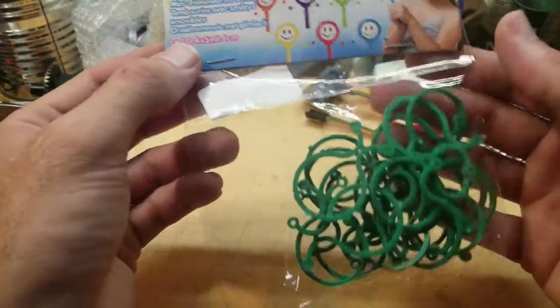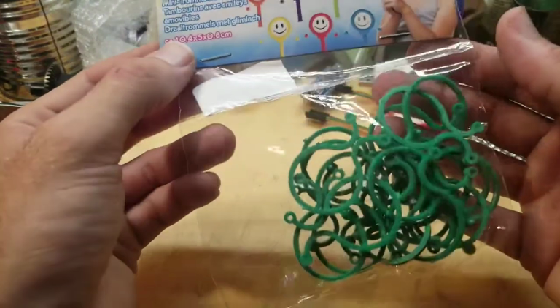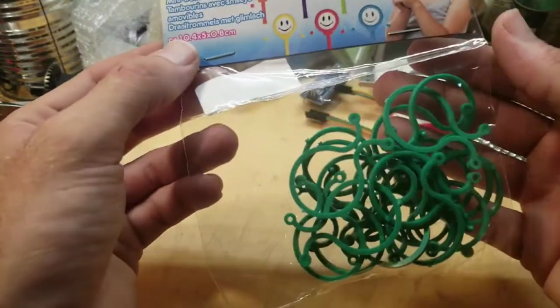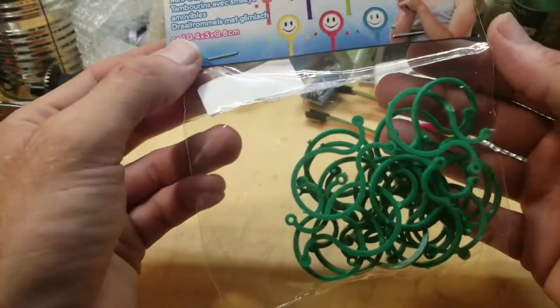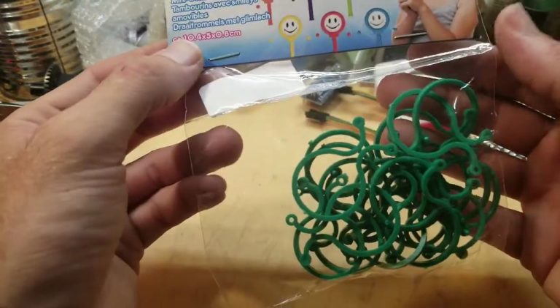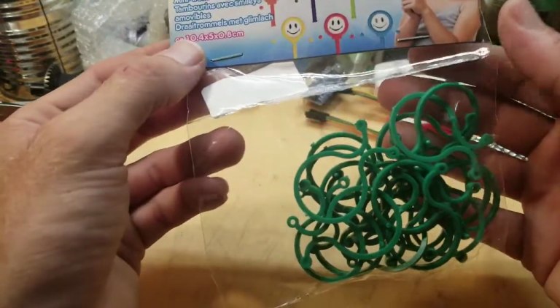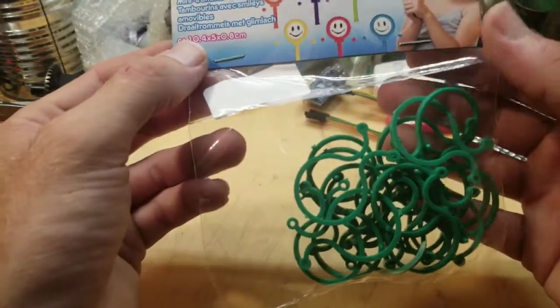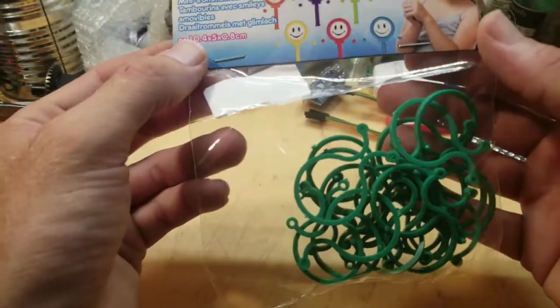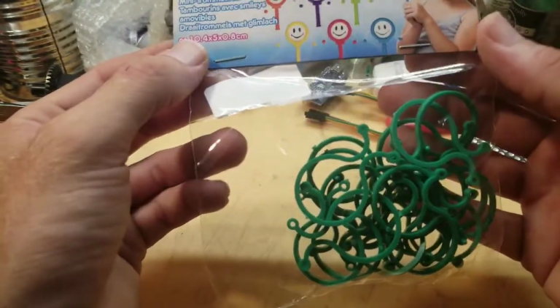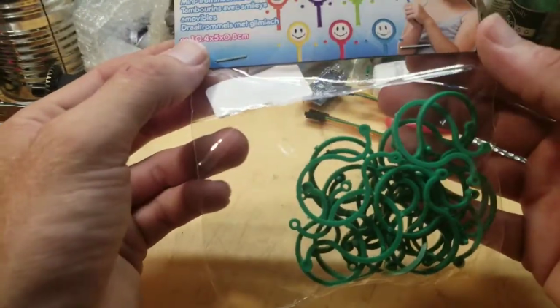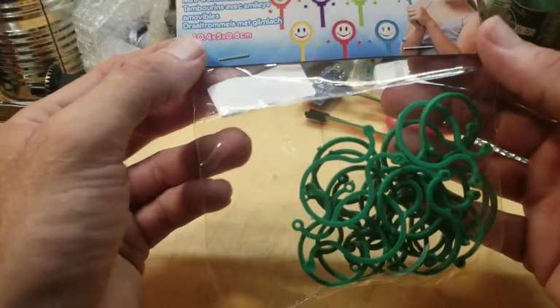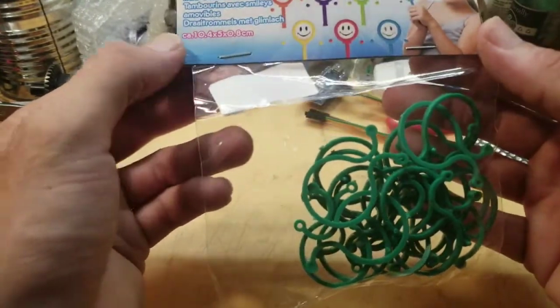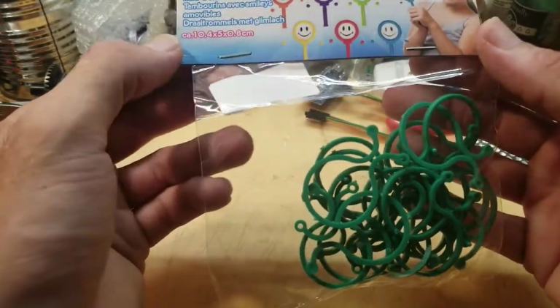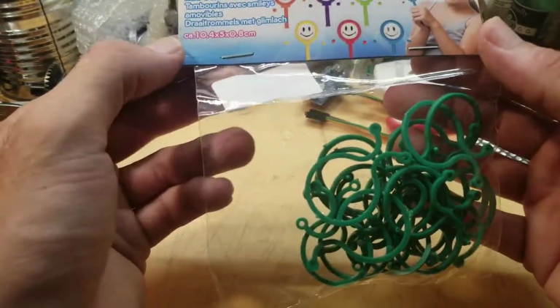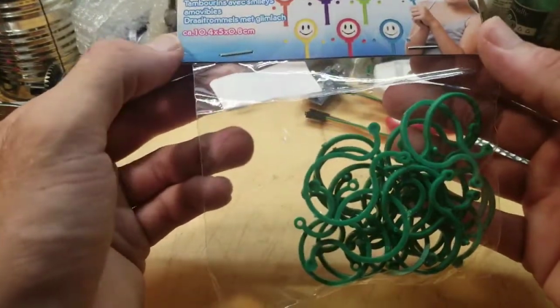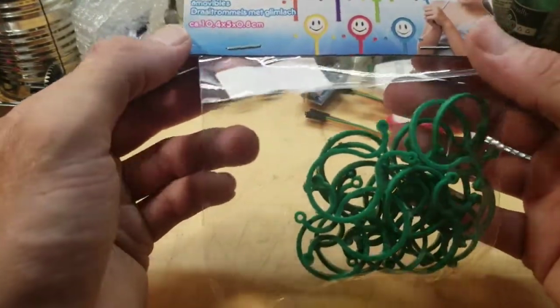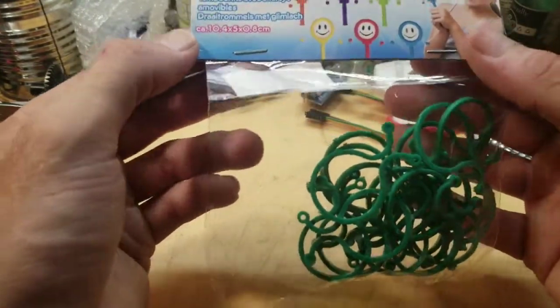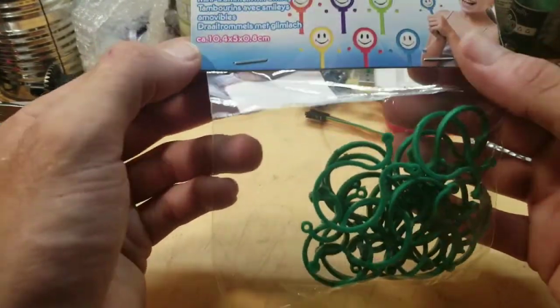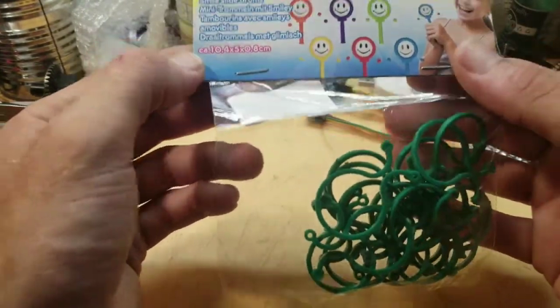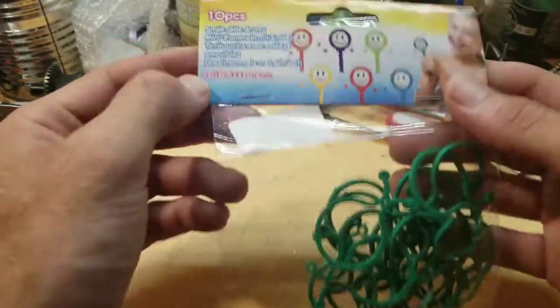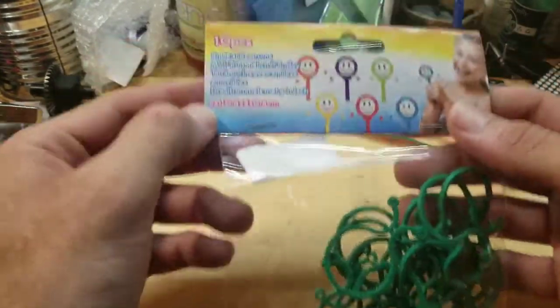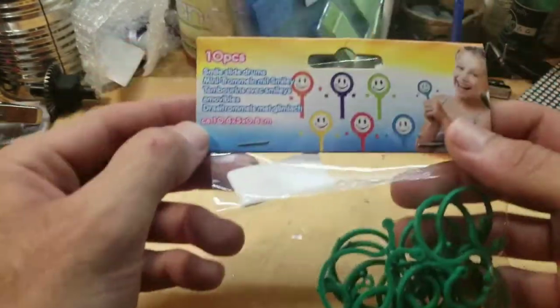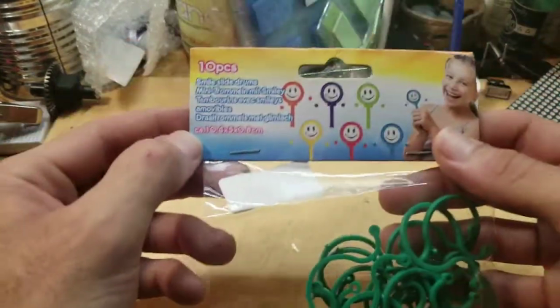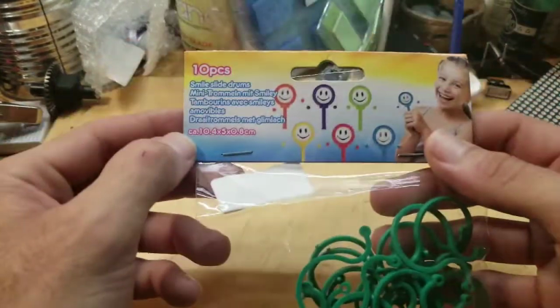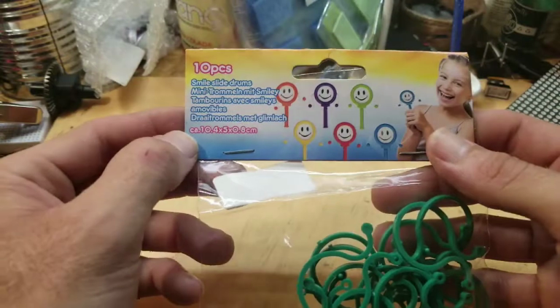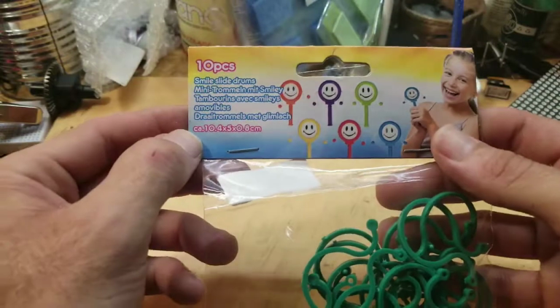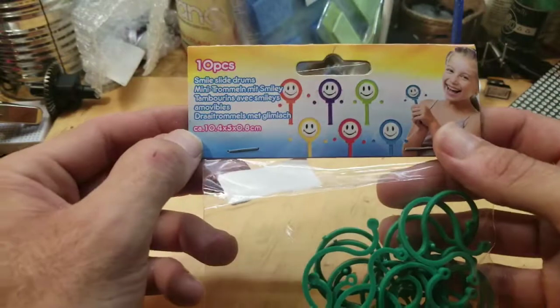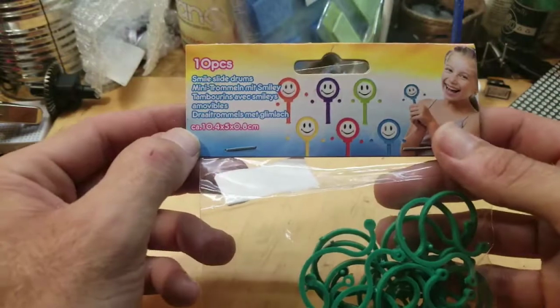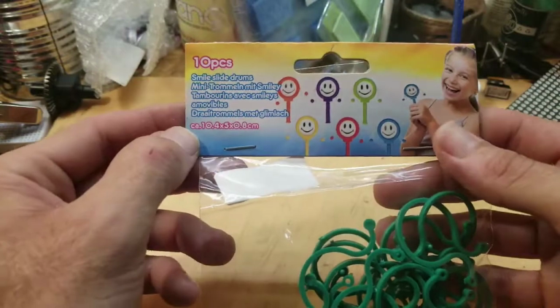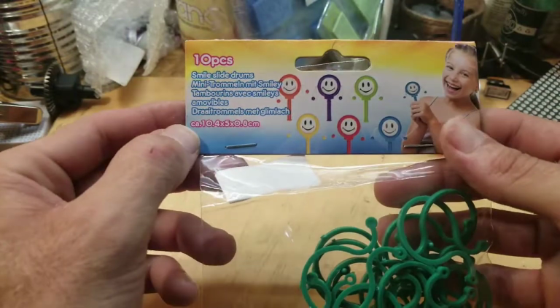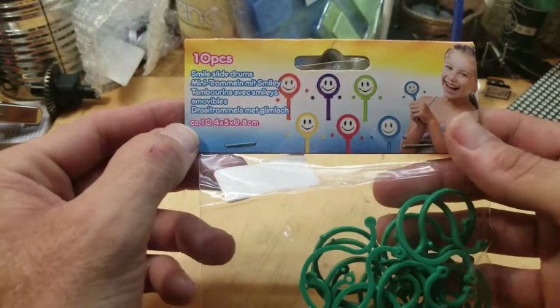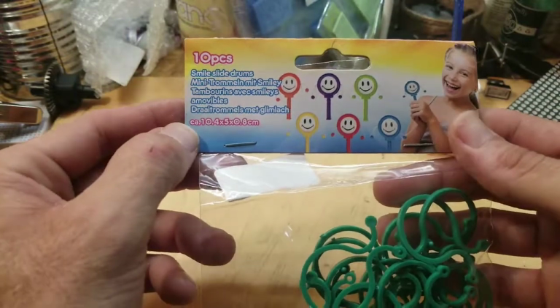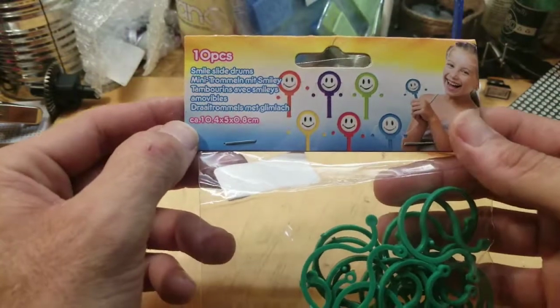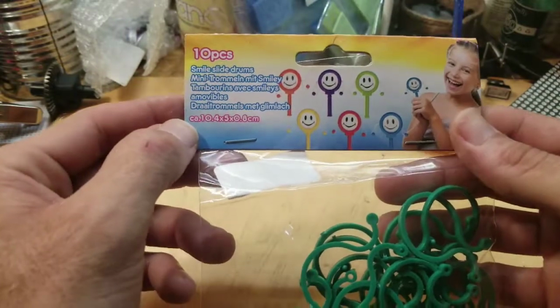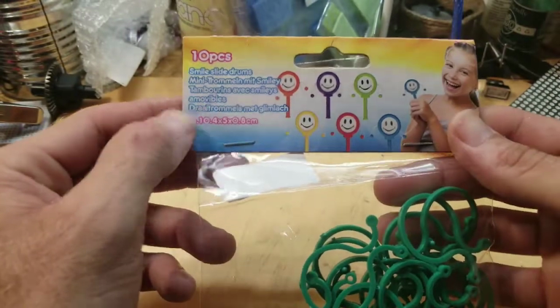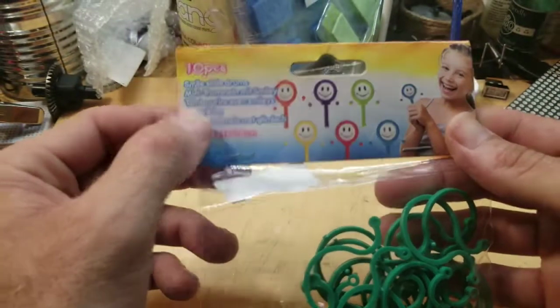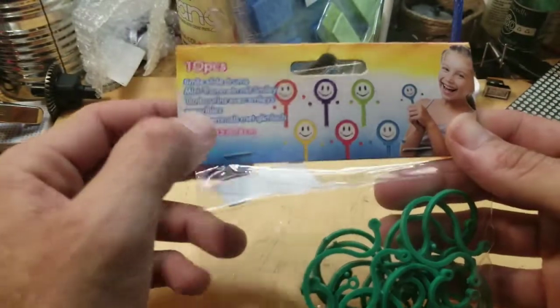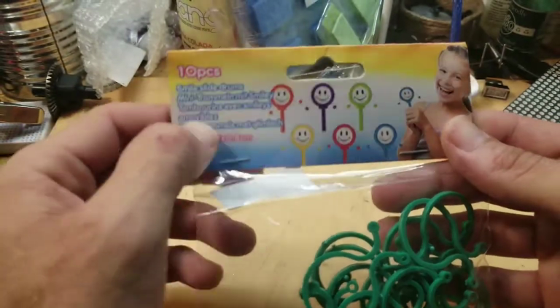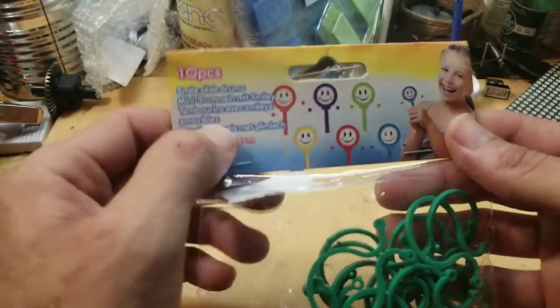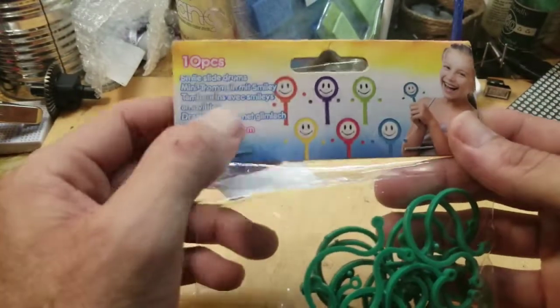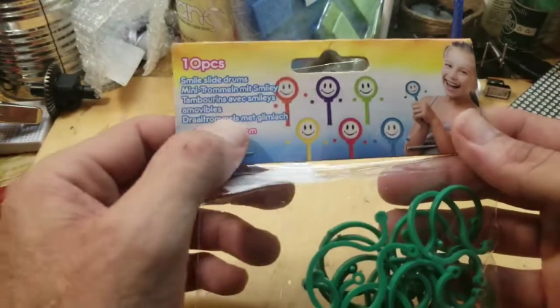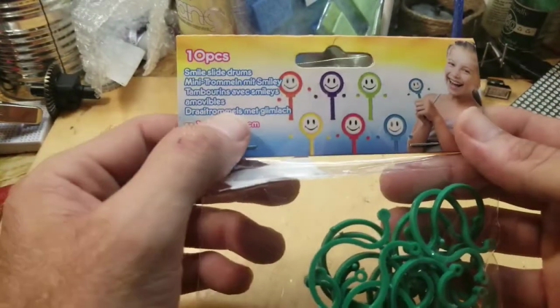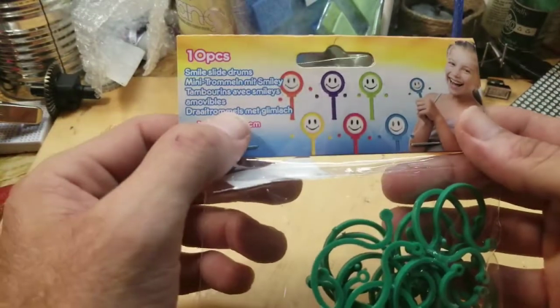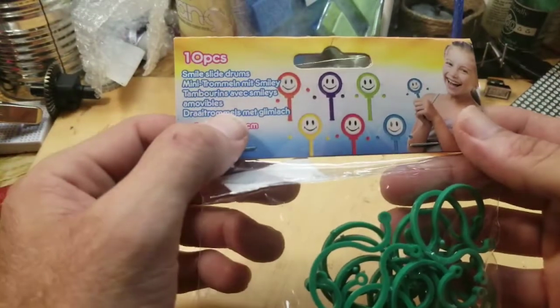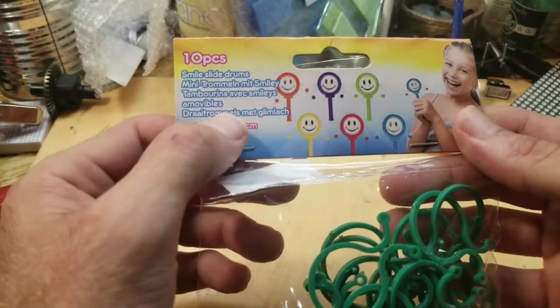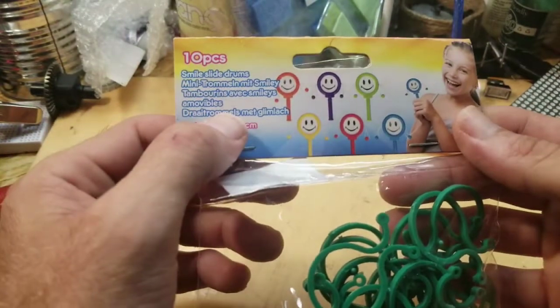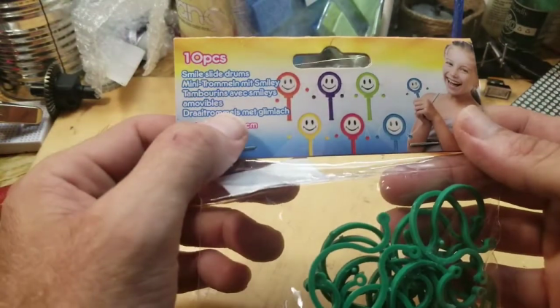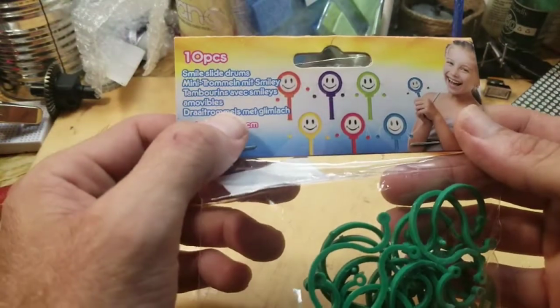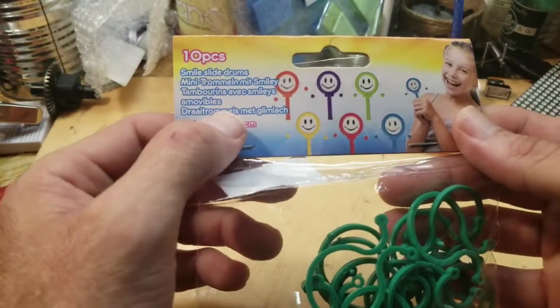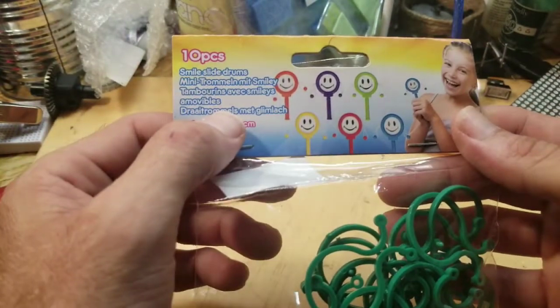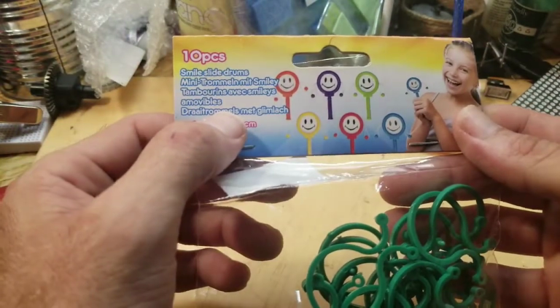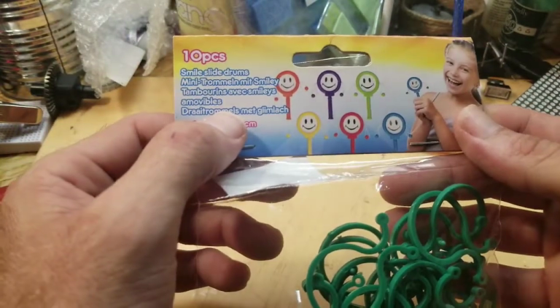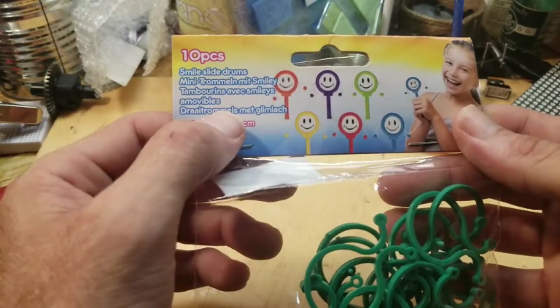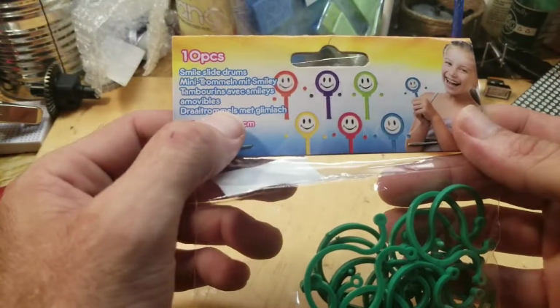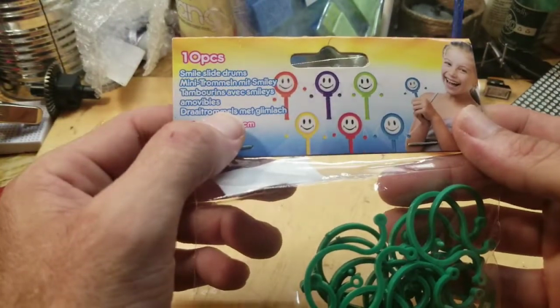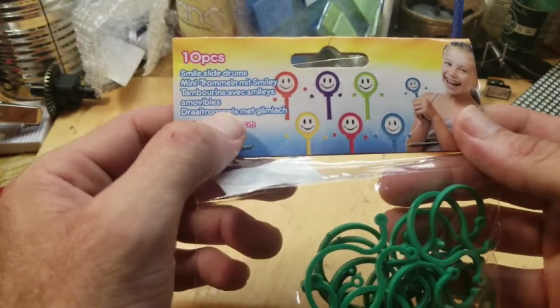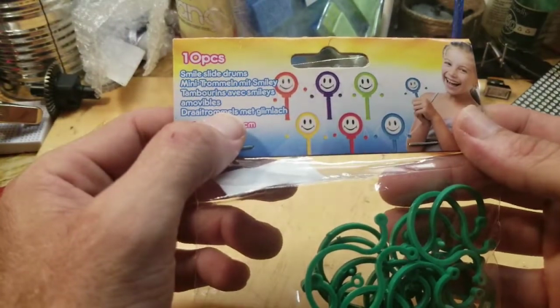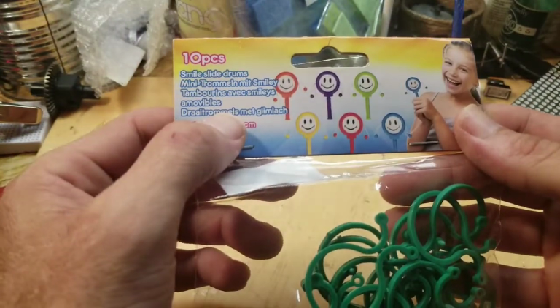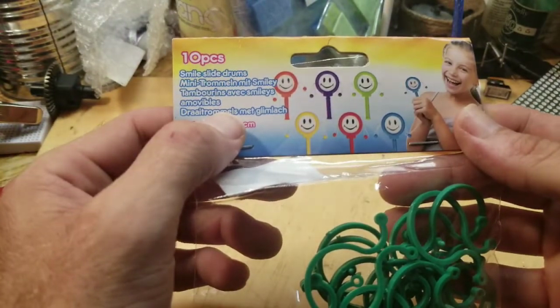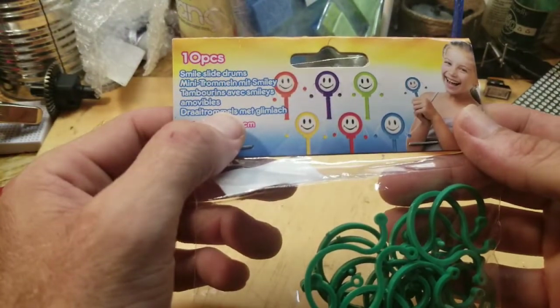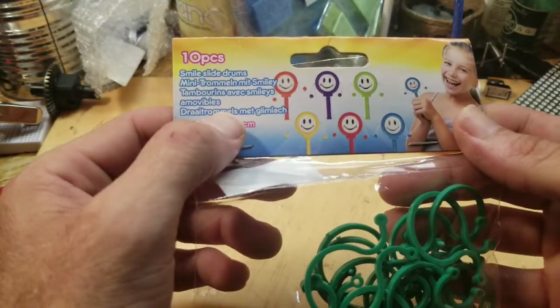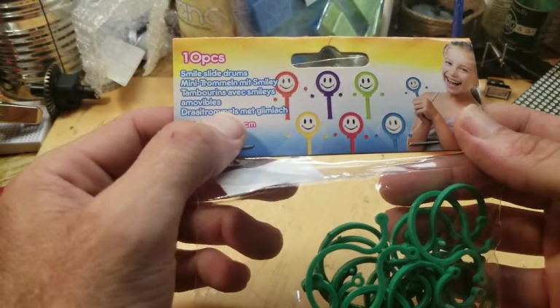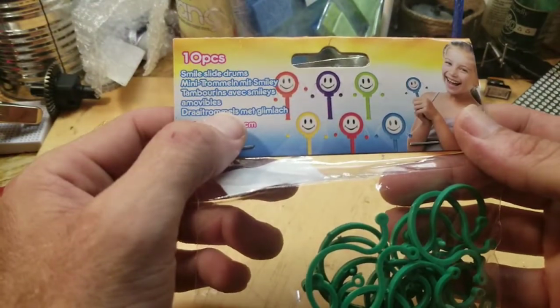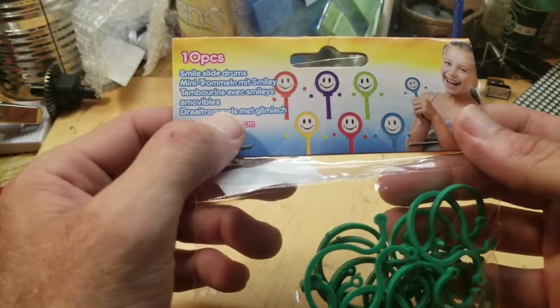The little card here says 'smile slide drums.'